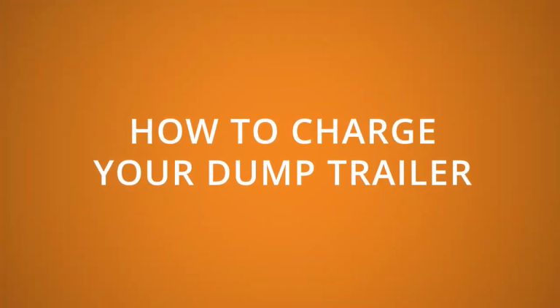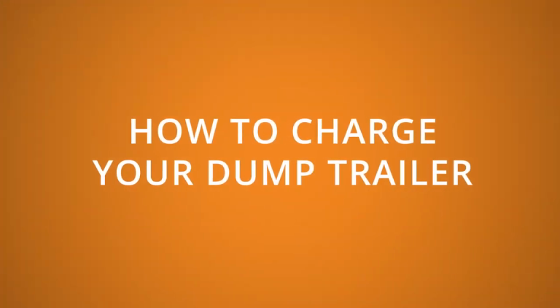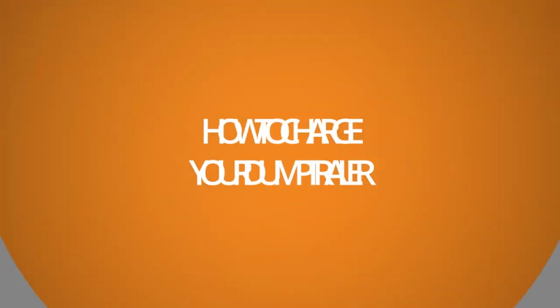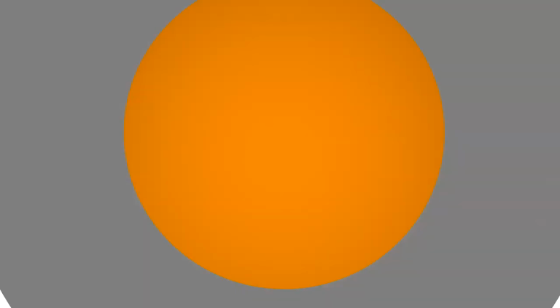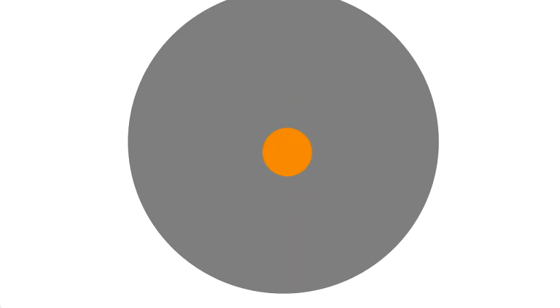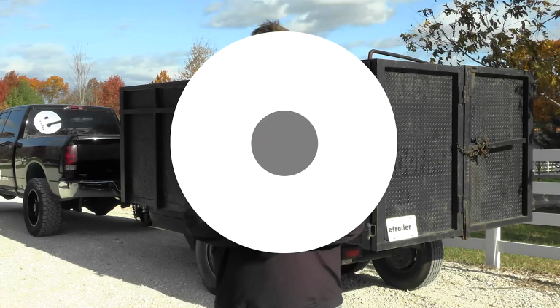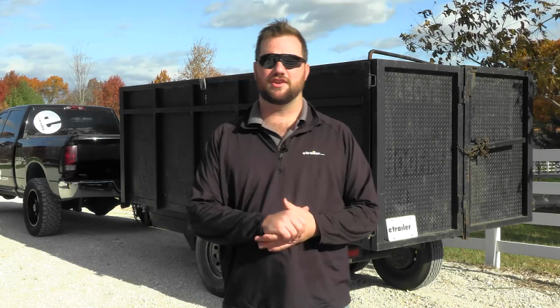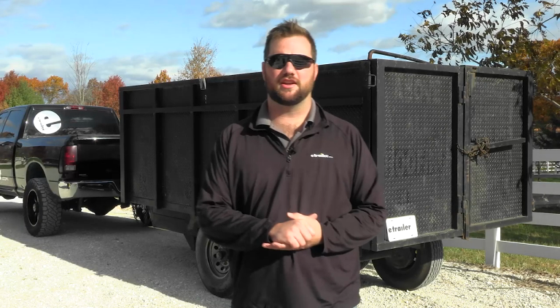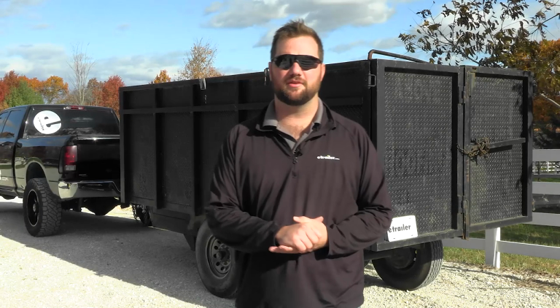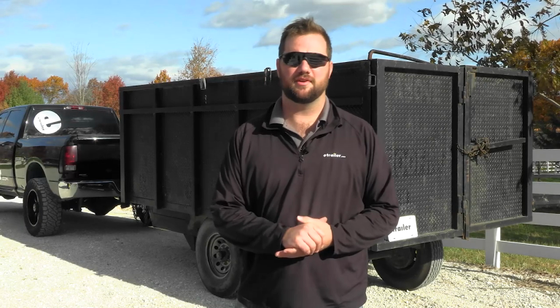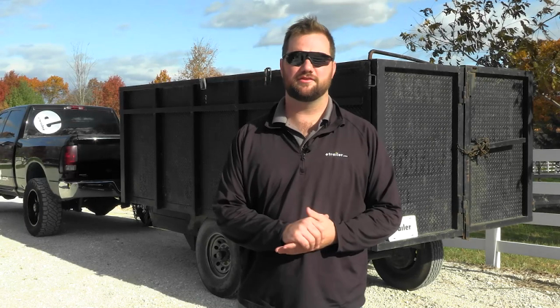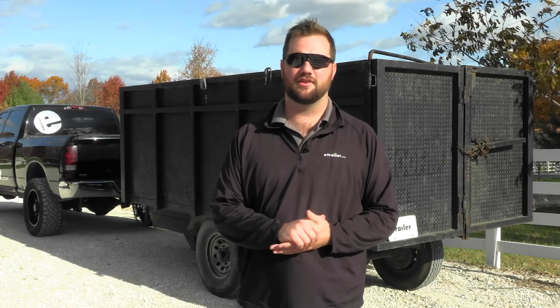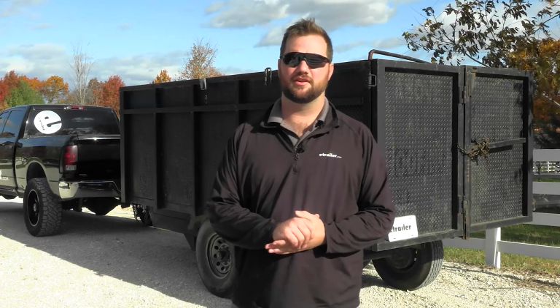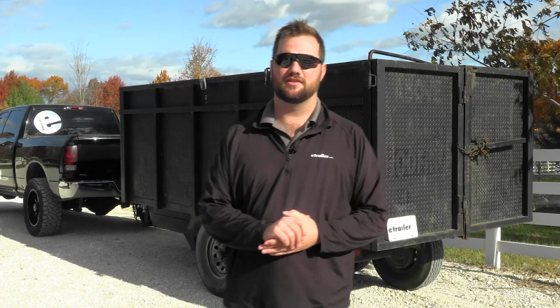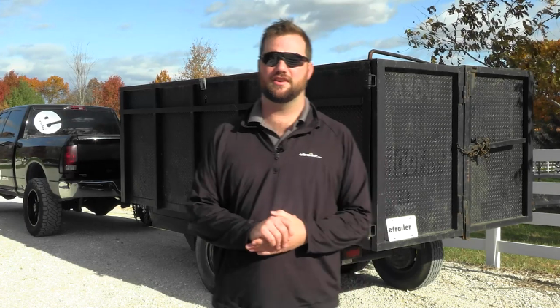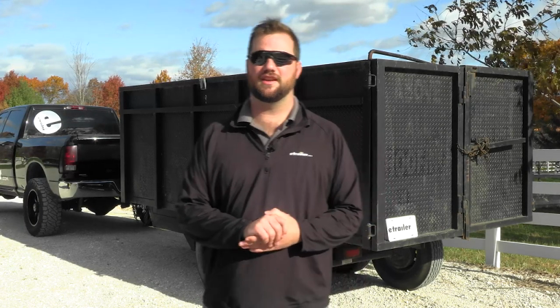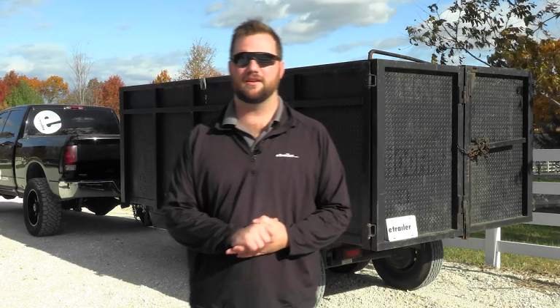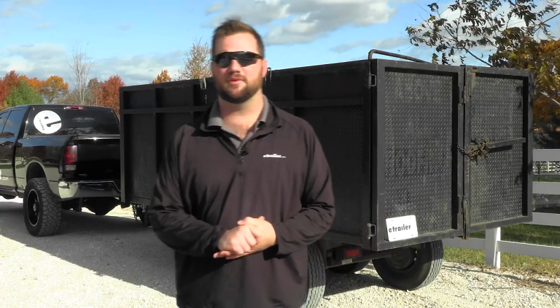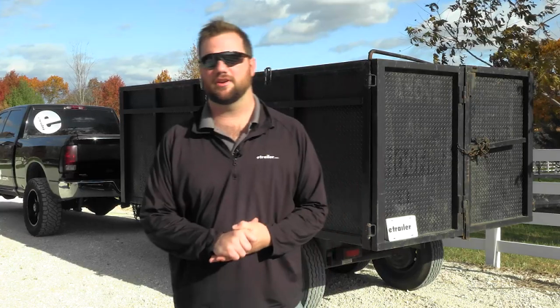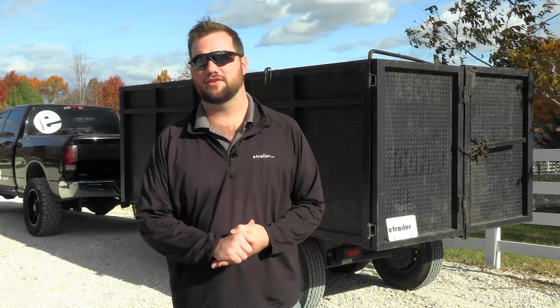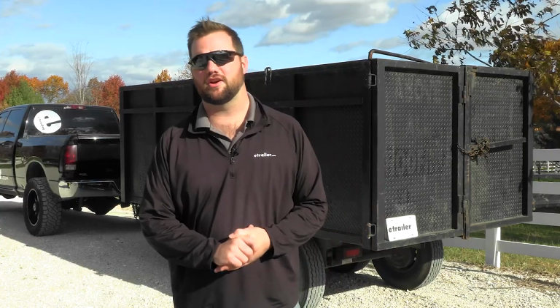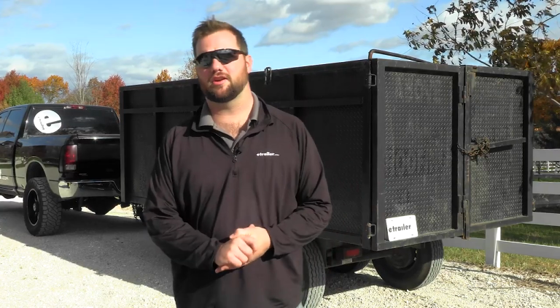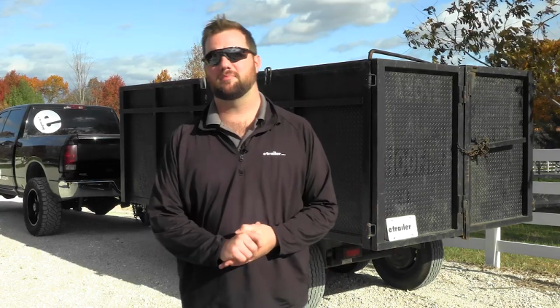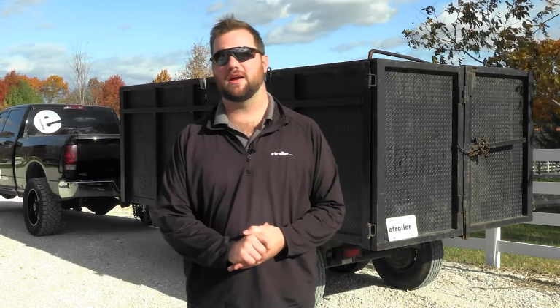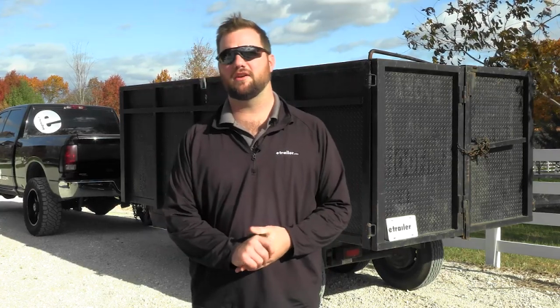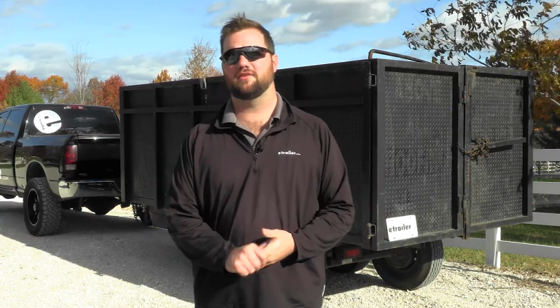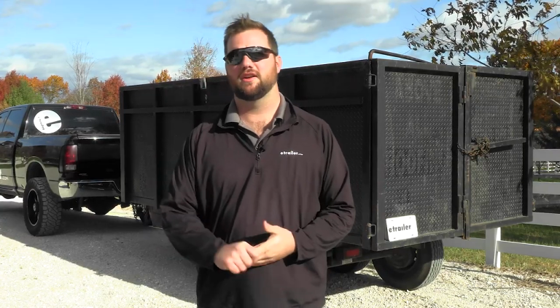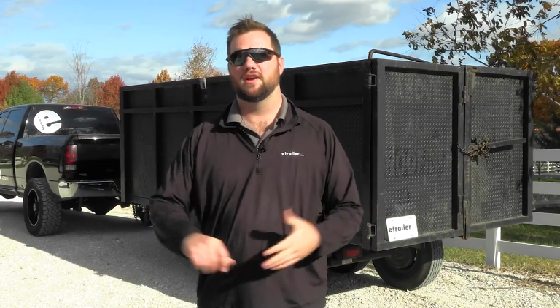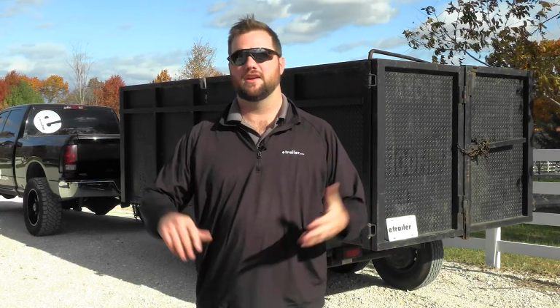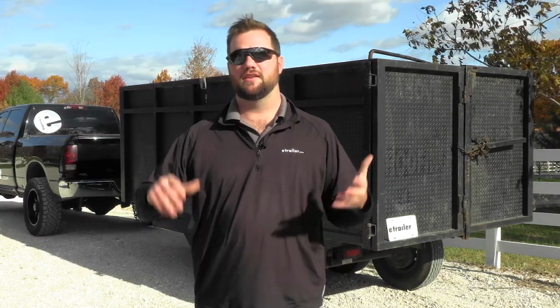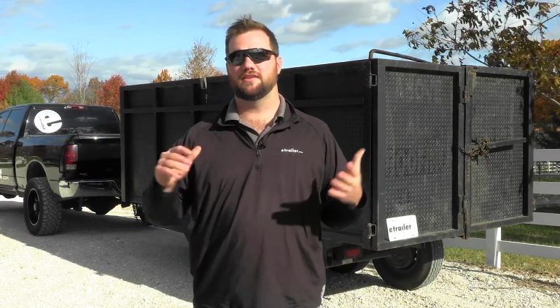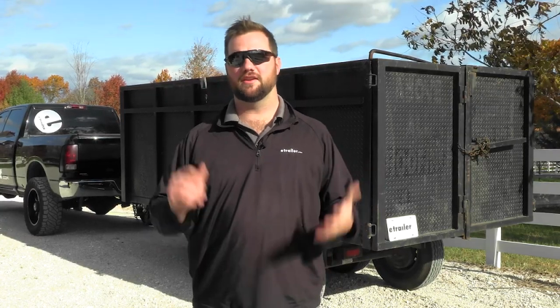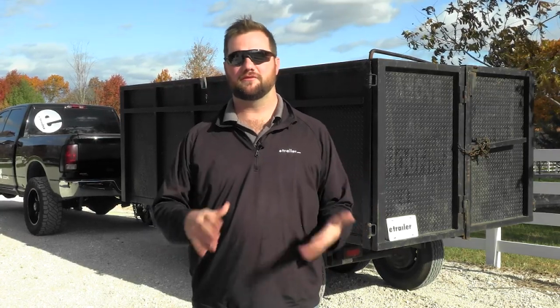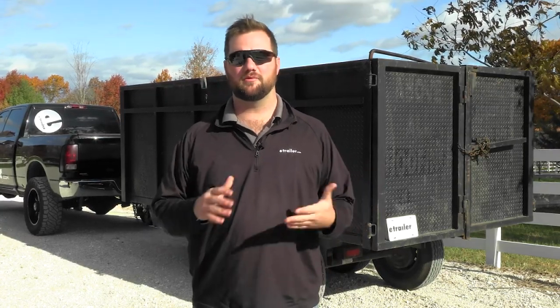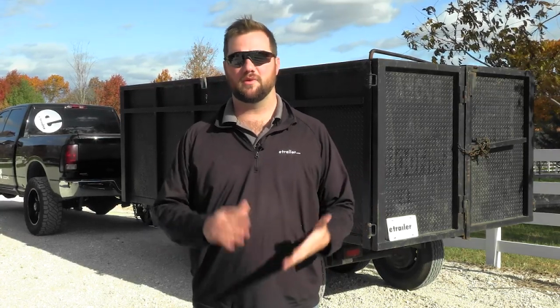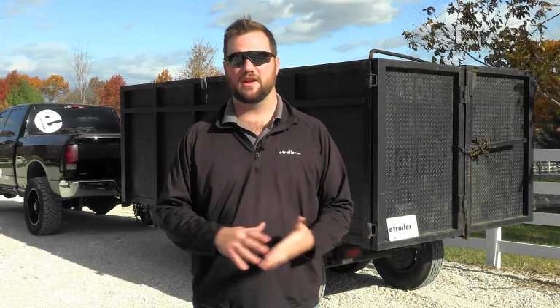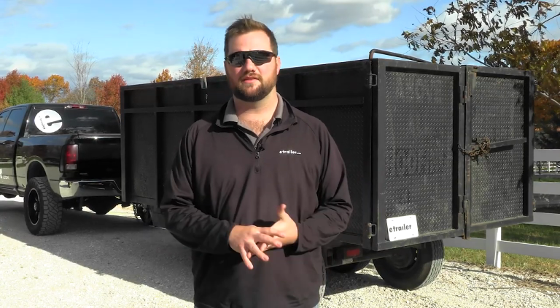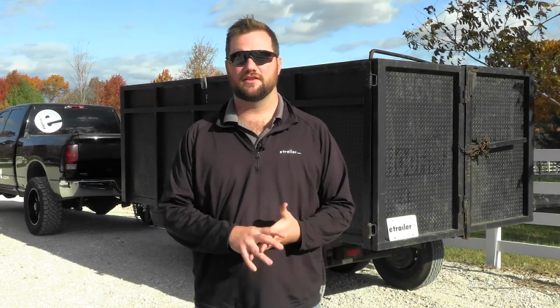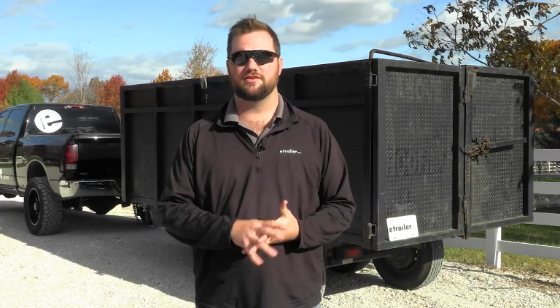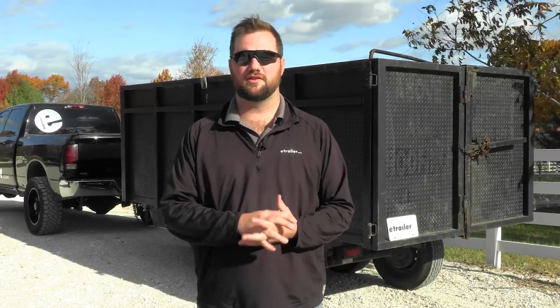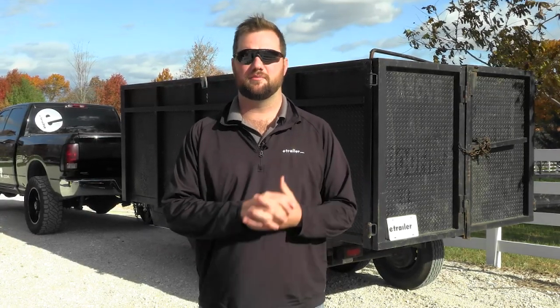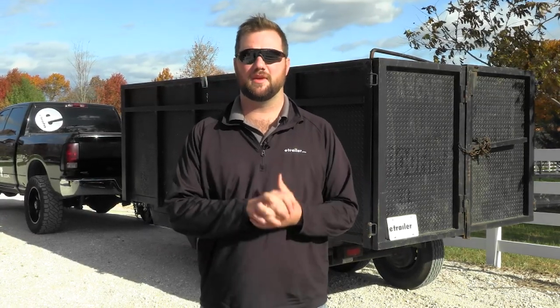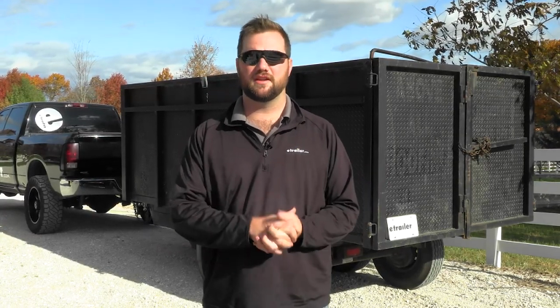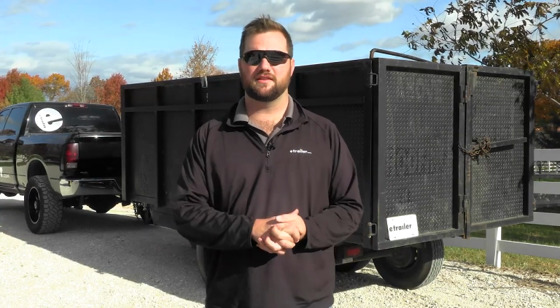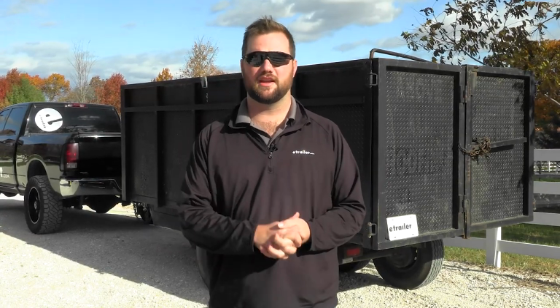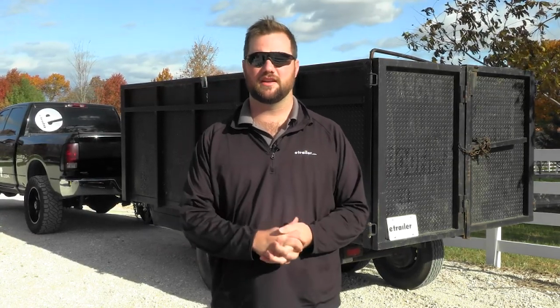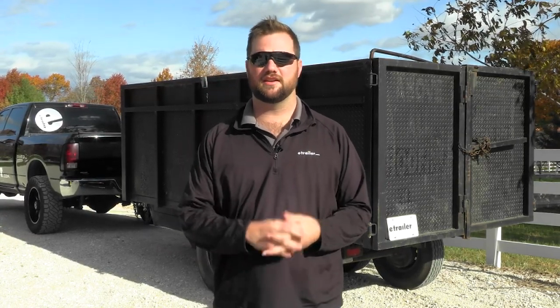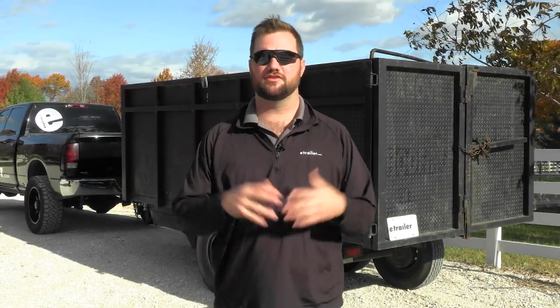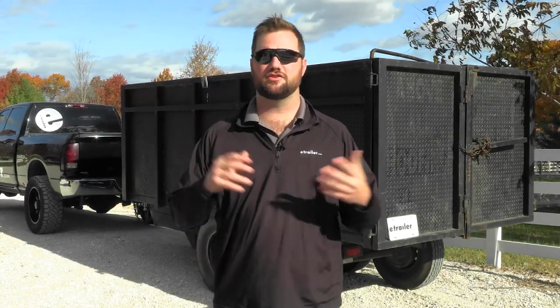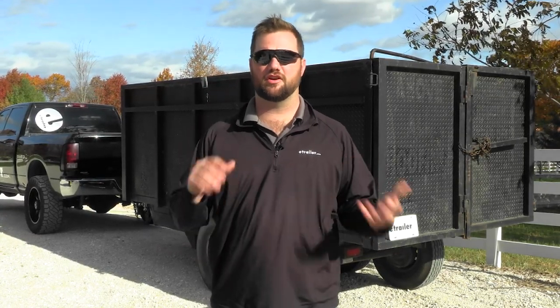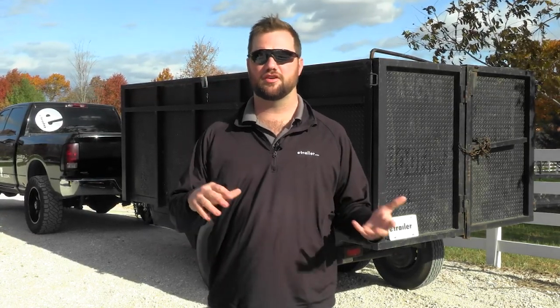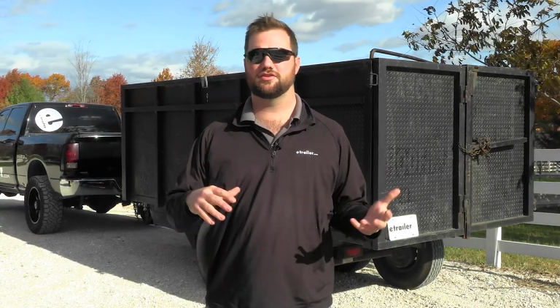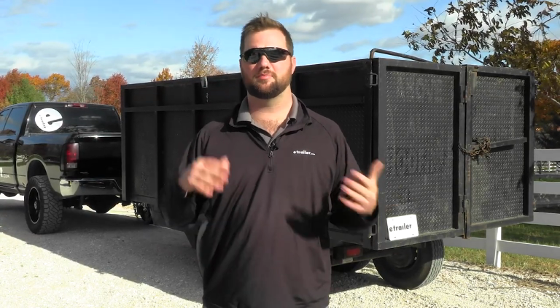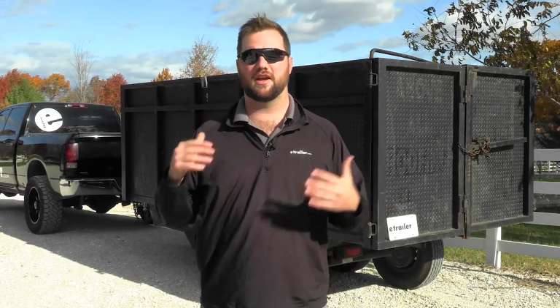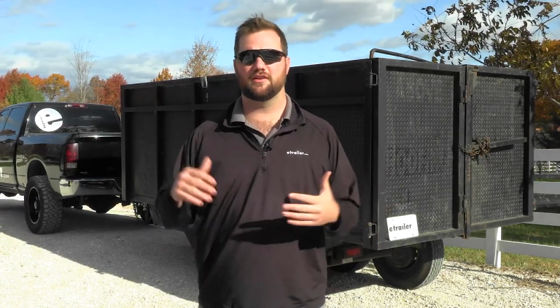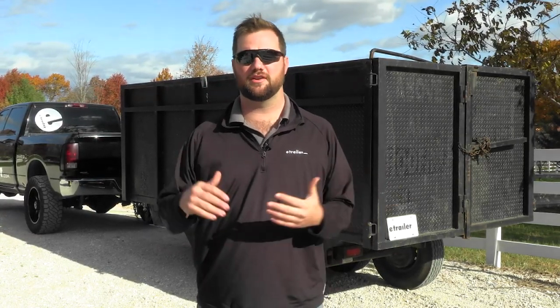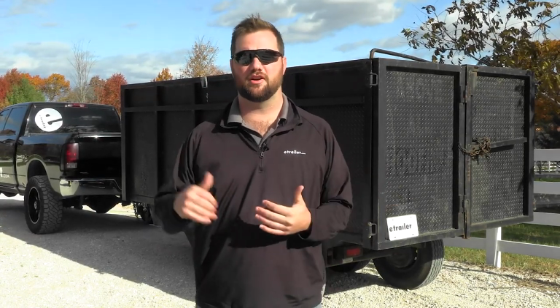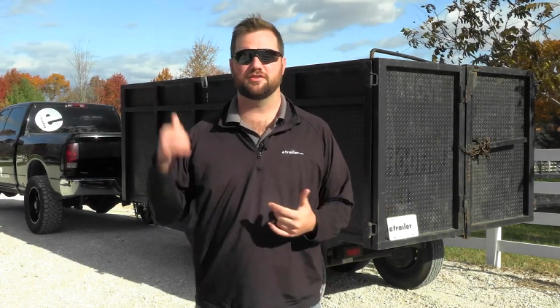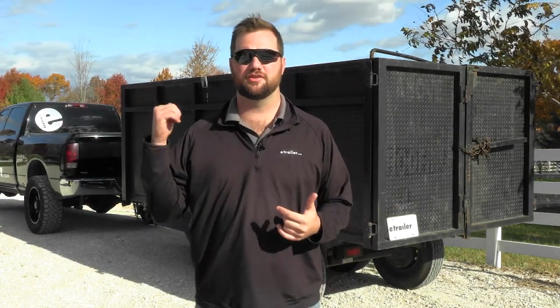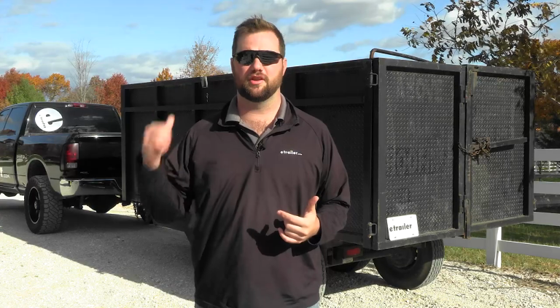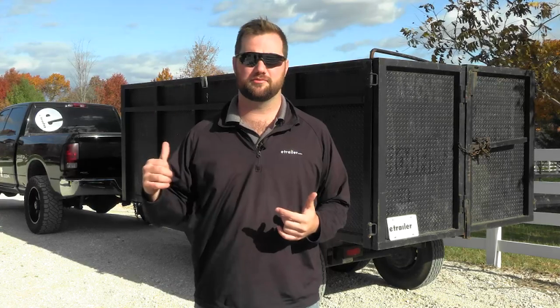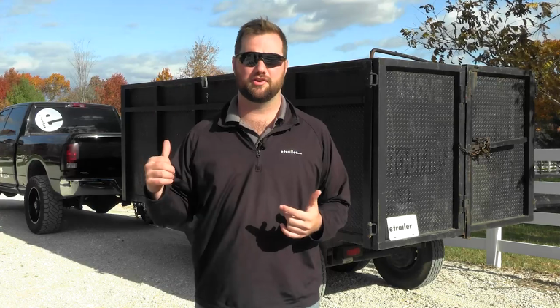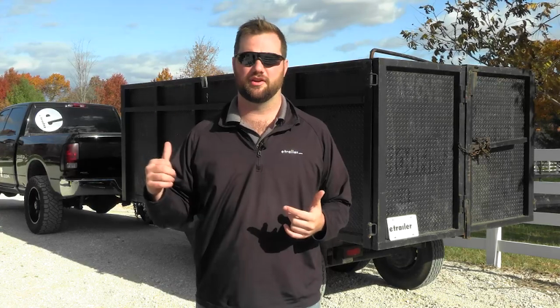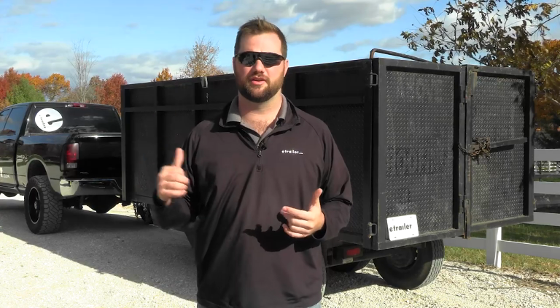Hey guys, it's Jake here with eTrailer. Today we're going to talk about the different ways that you can maintain and charge your battery on your dump trailer.